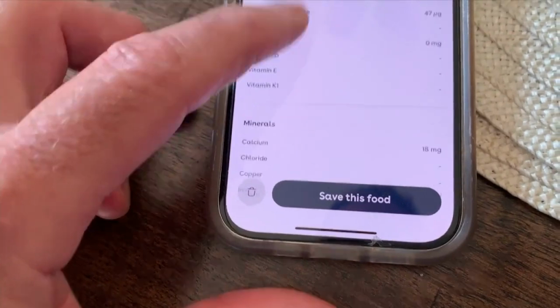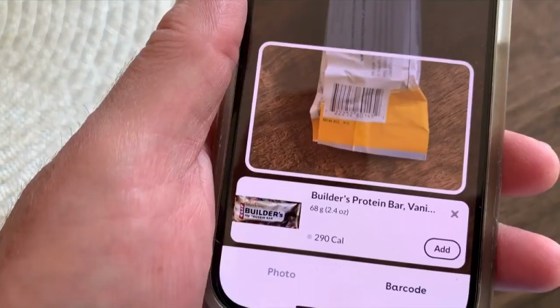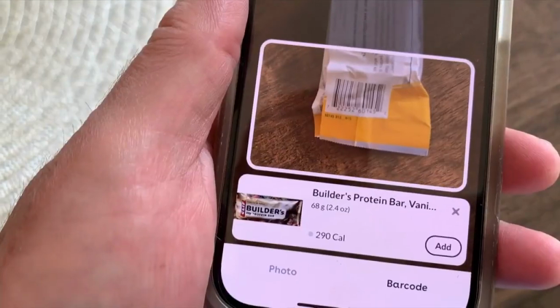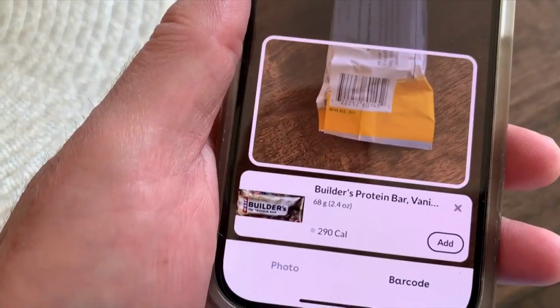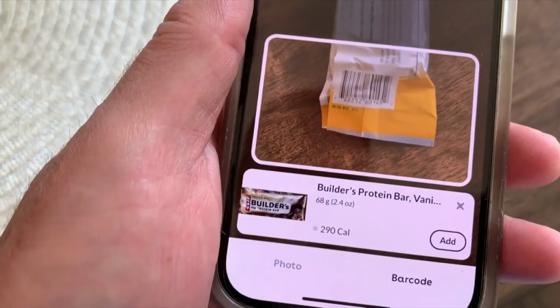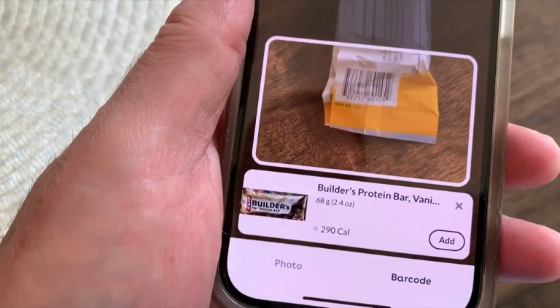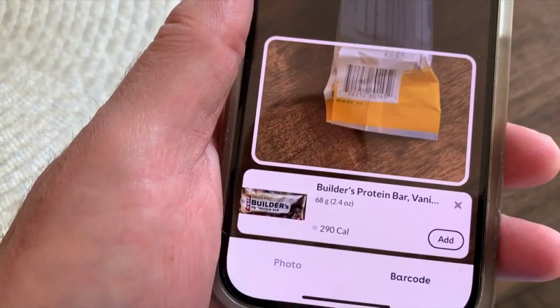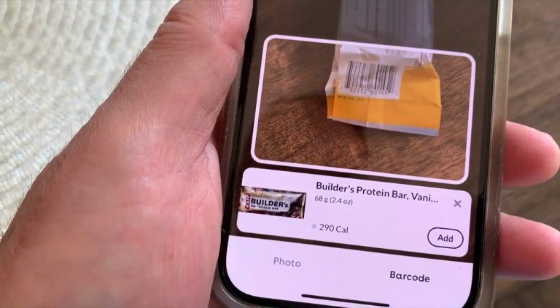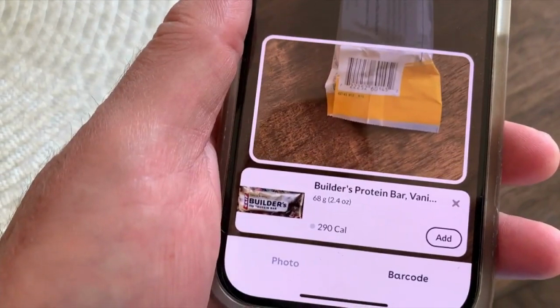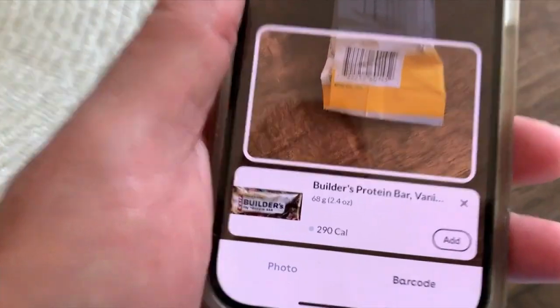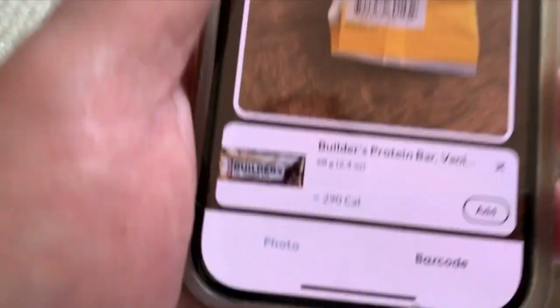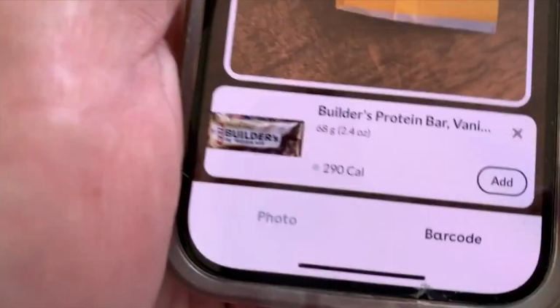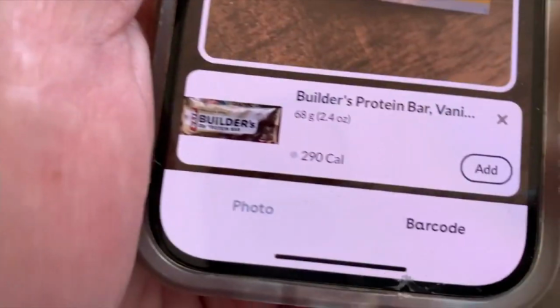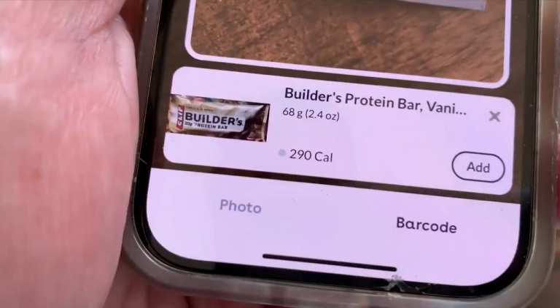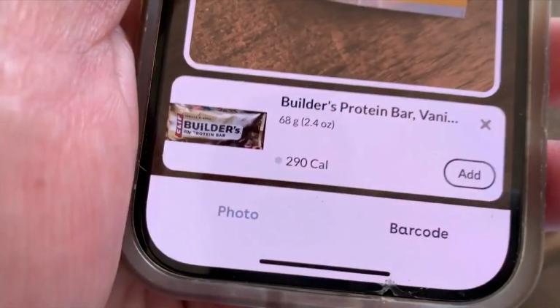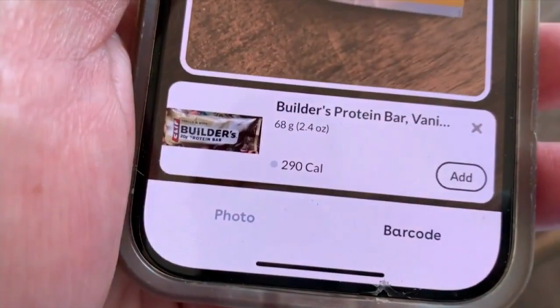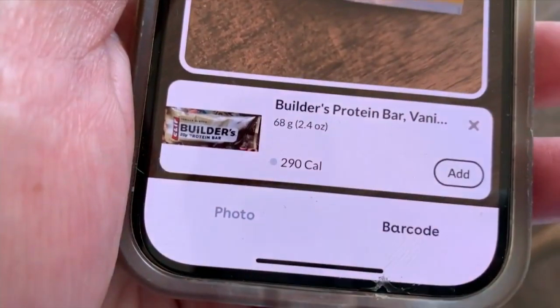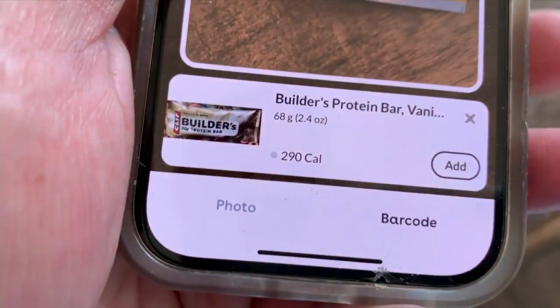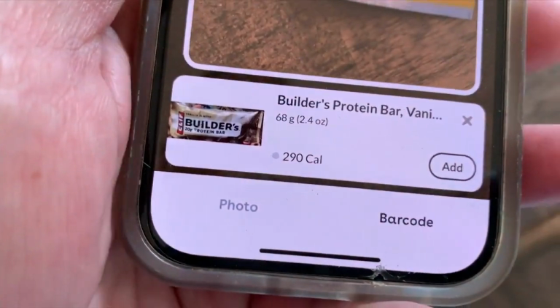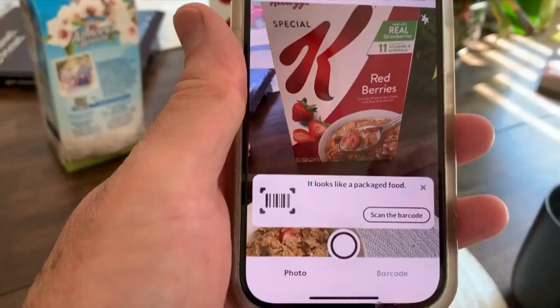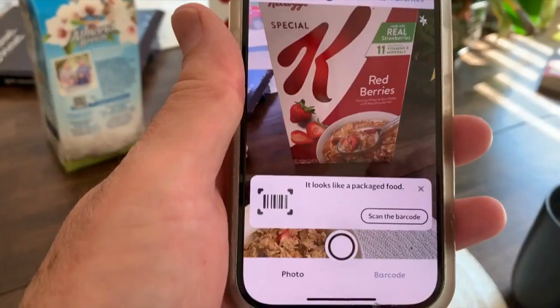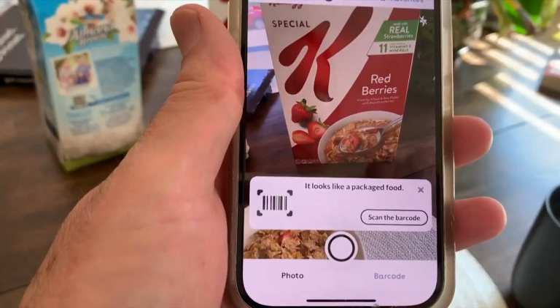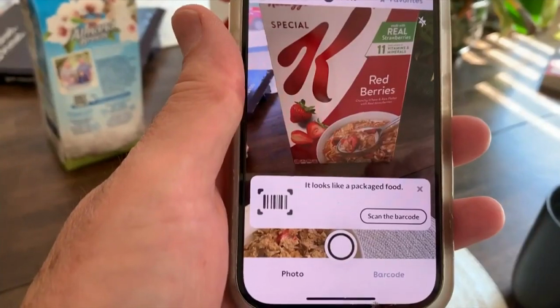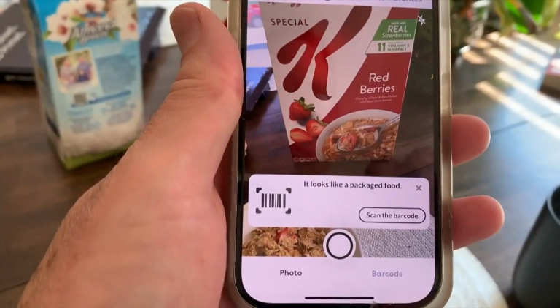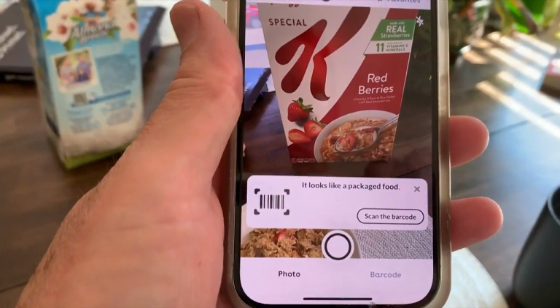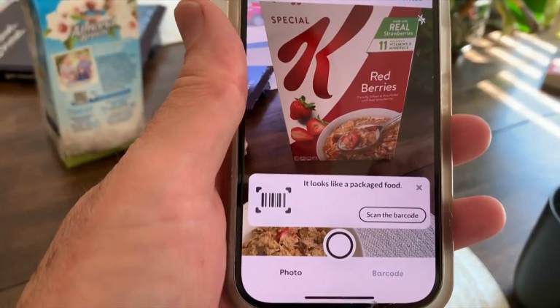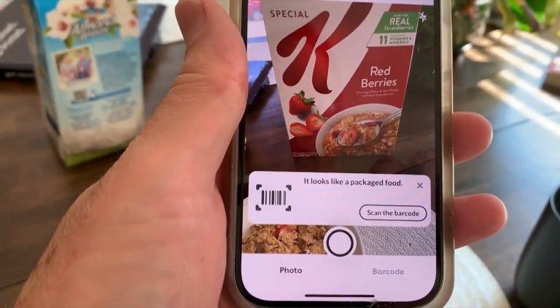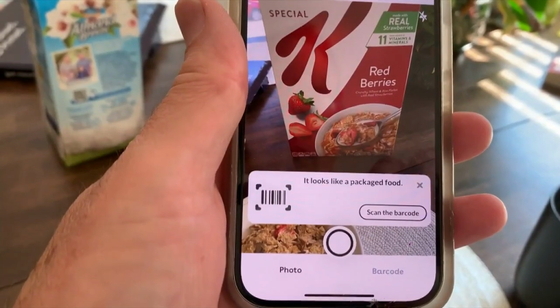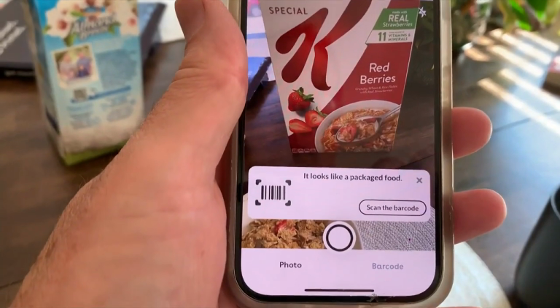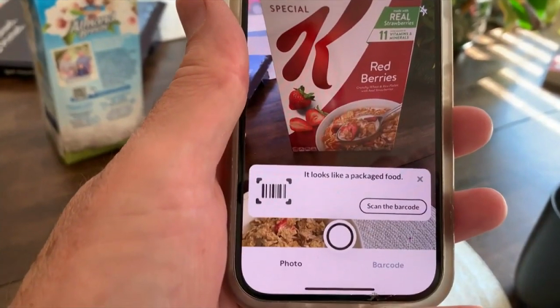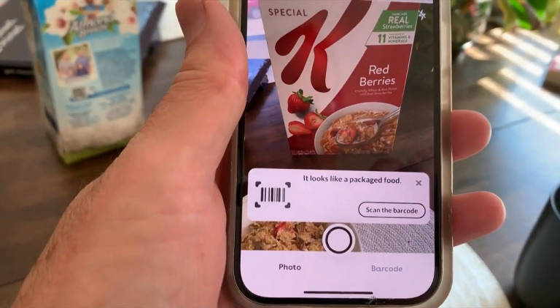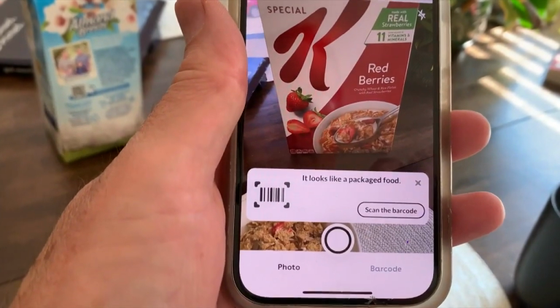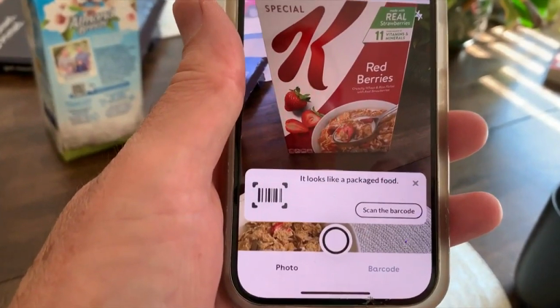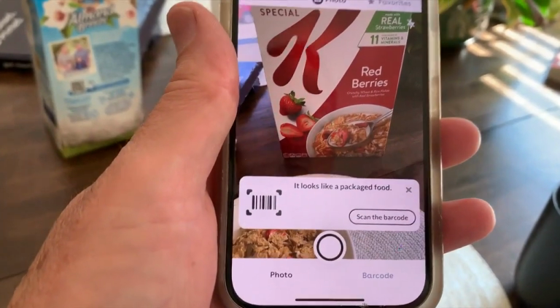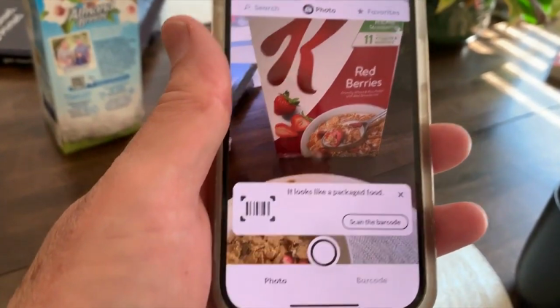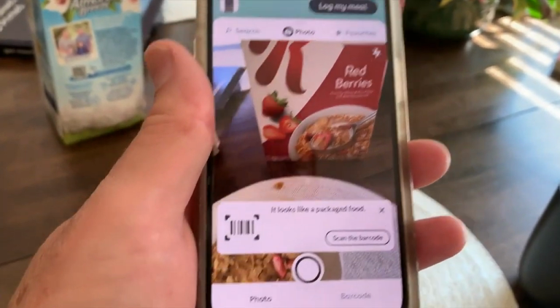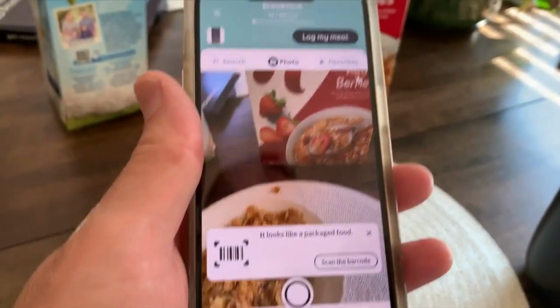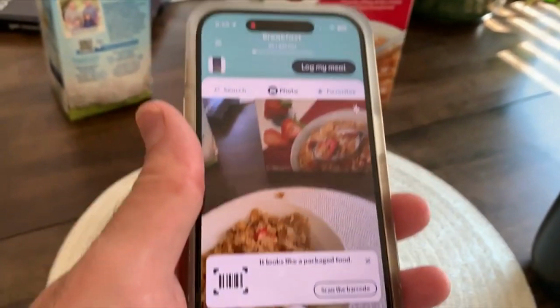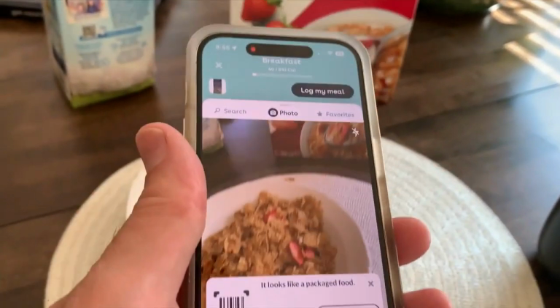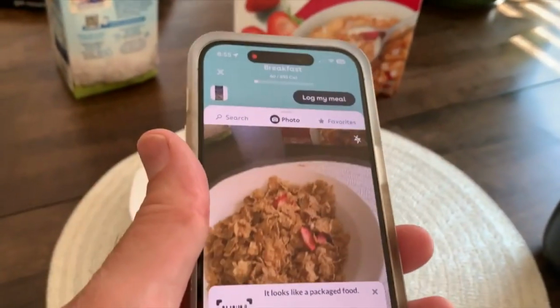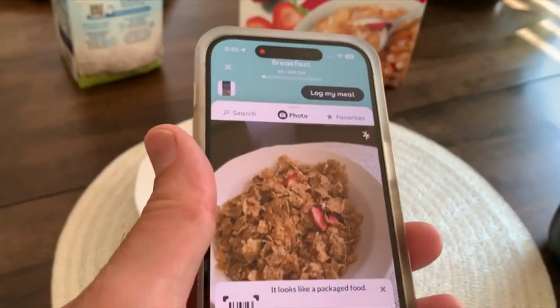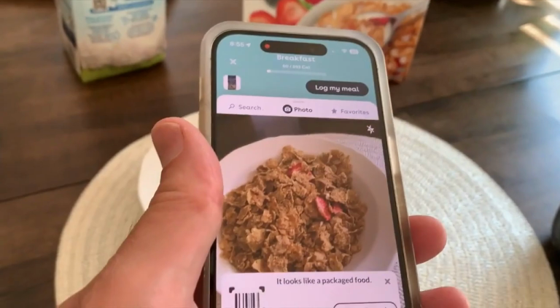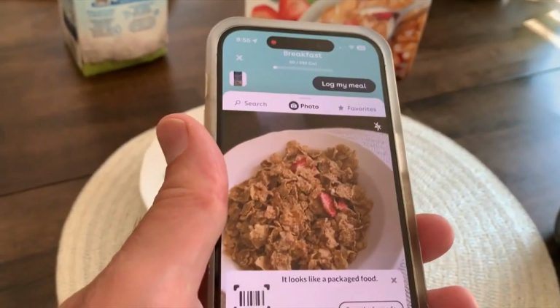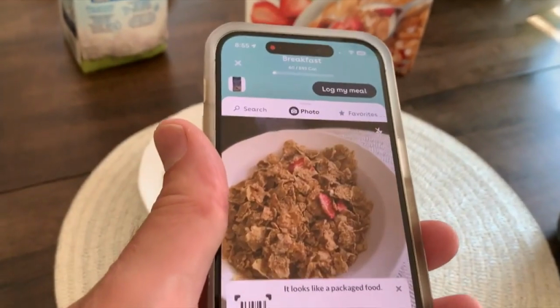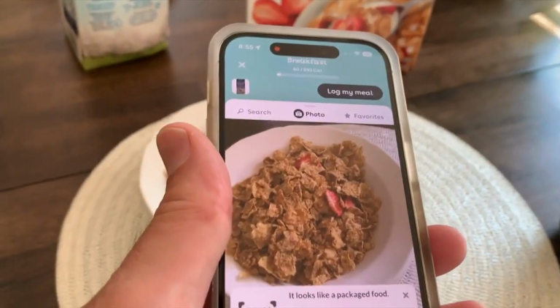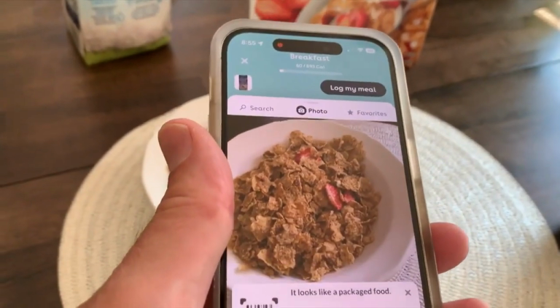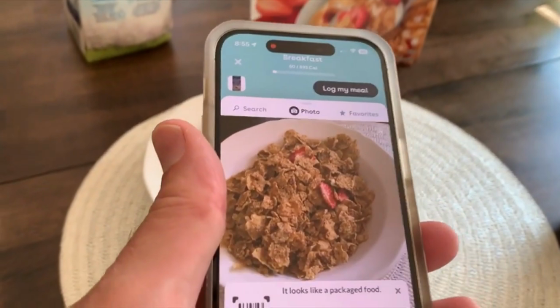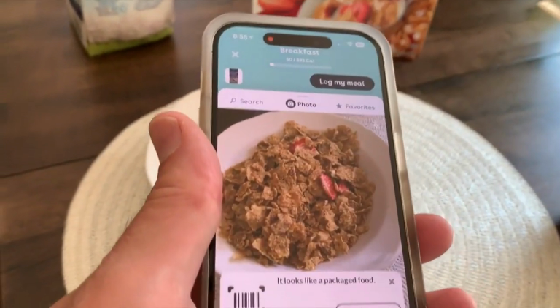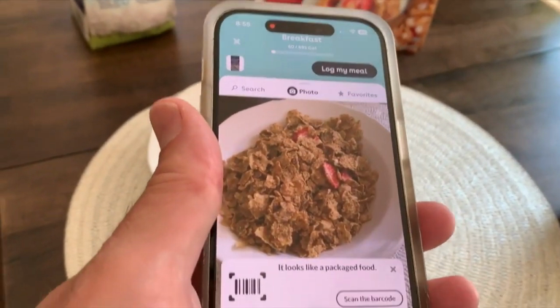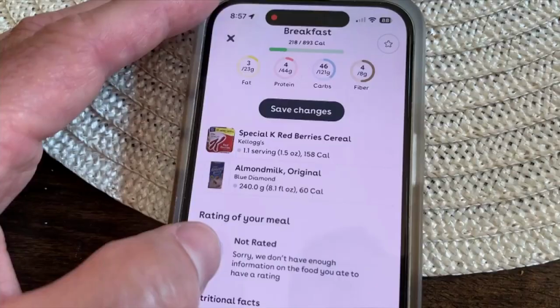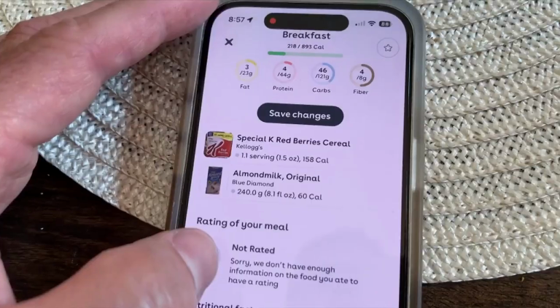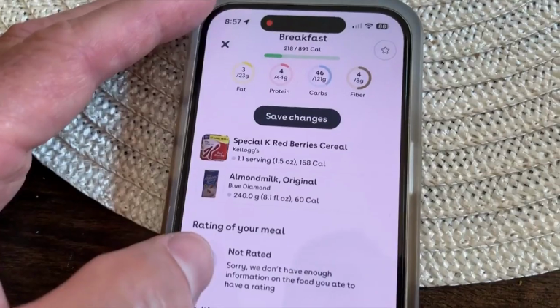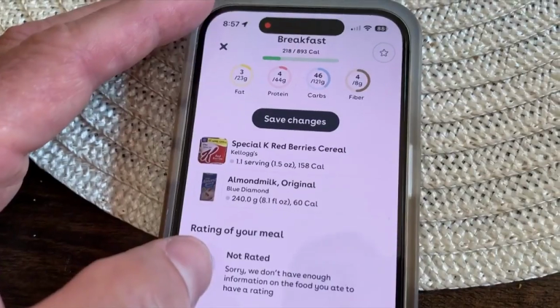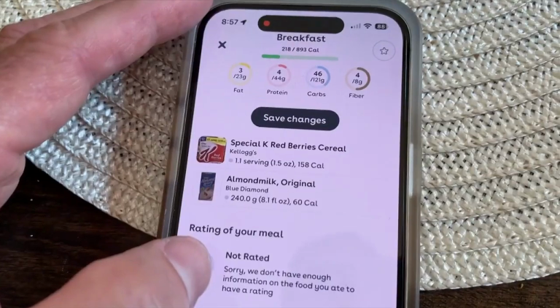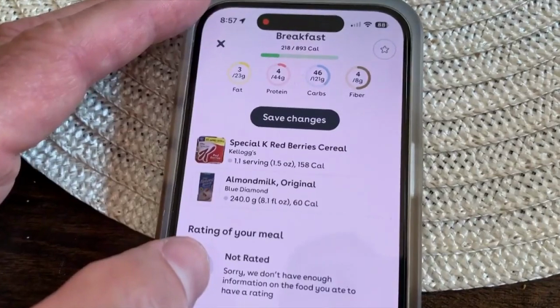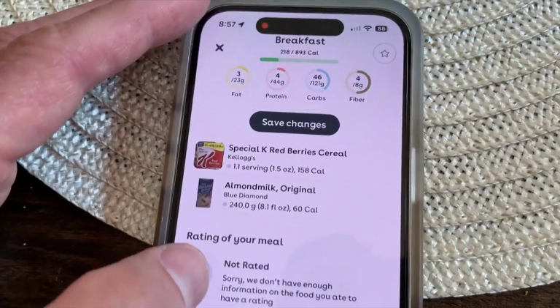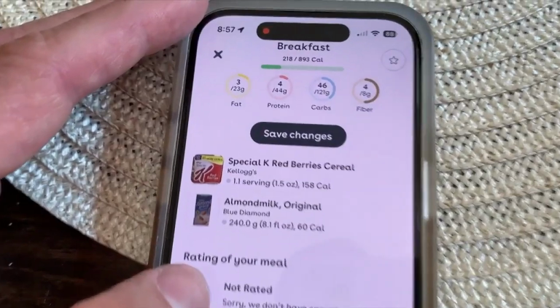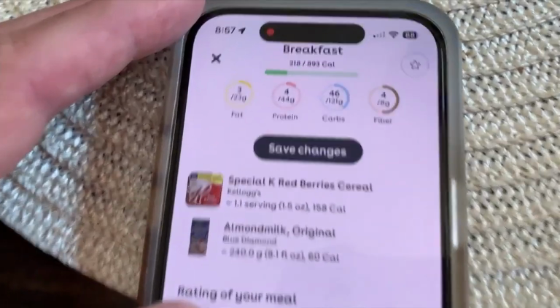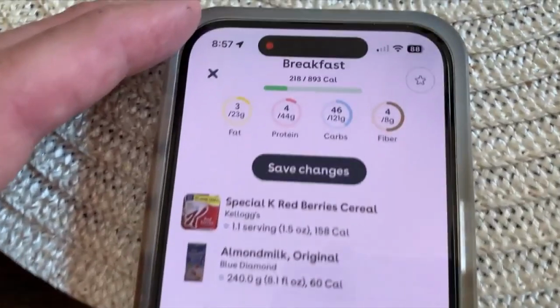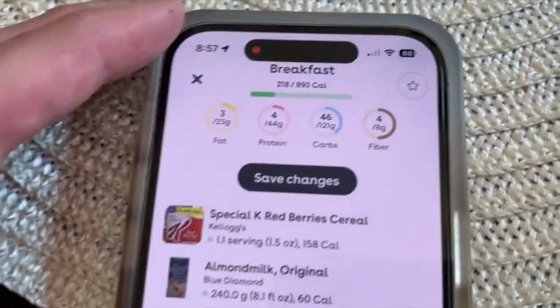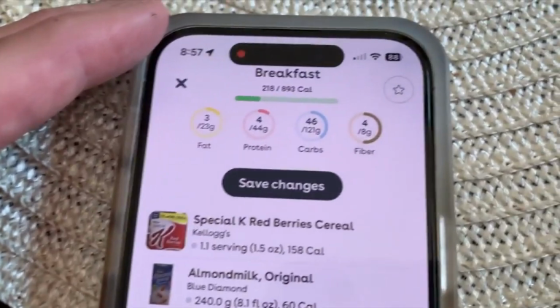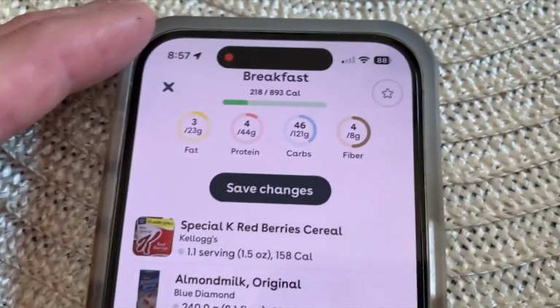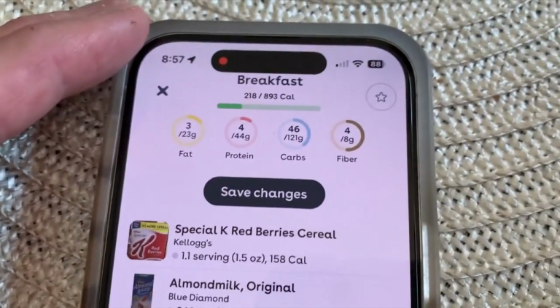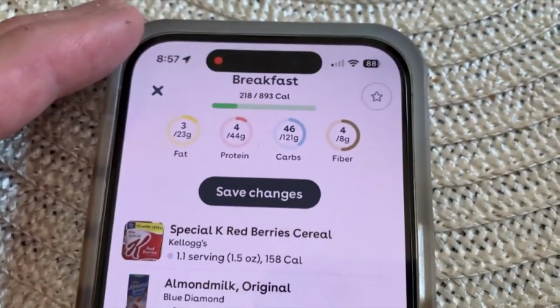For packaged foods like this protein bar, breakfast cereal, and almond milk, you will need to scan the barcode. Save it to record your meals.